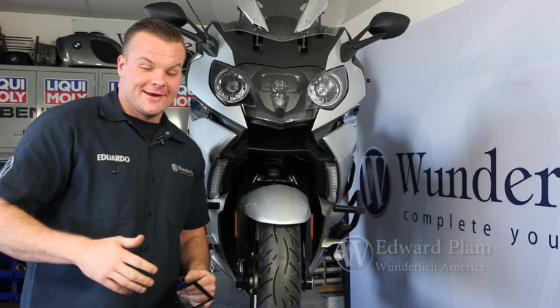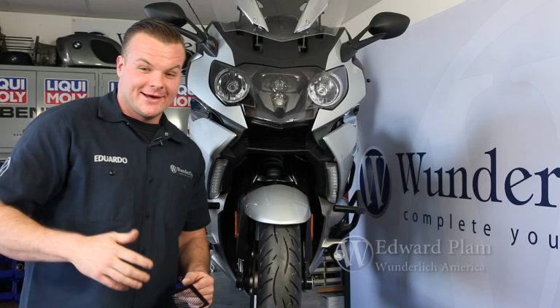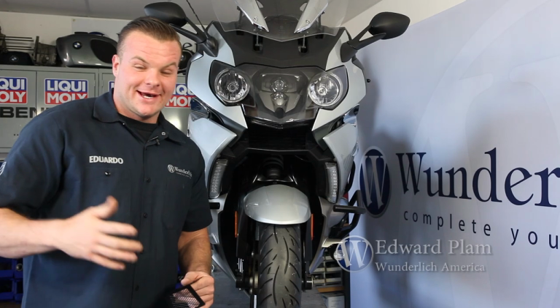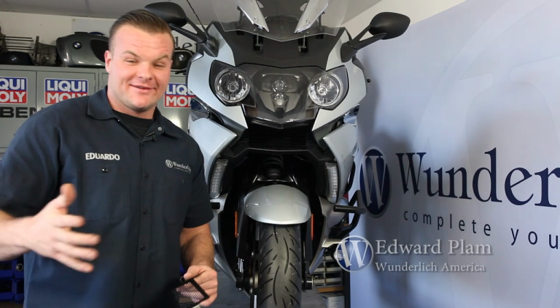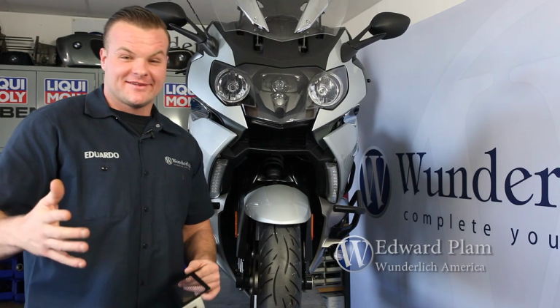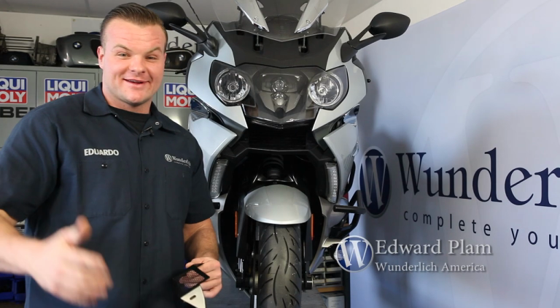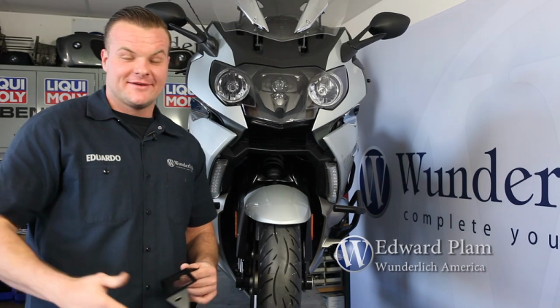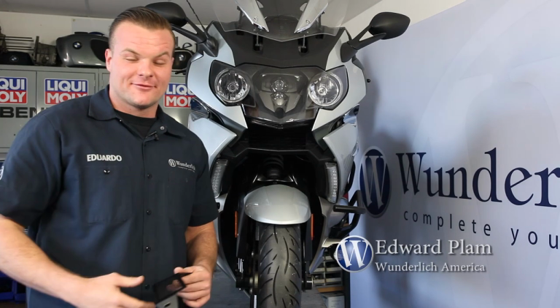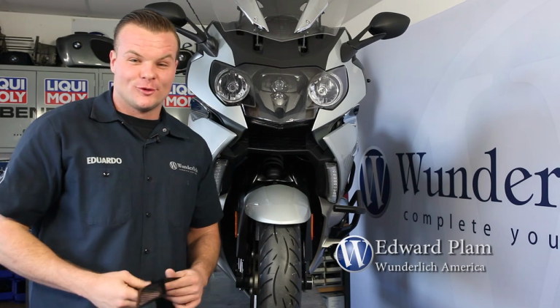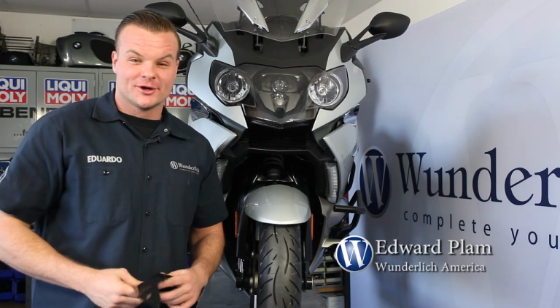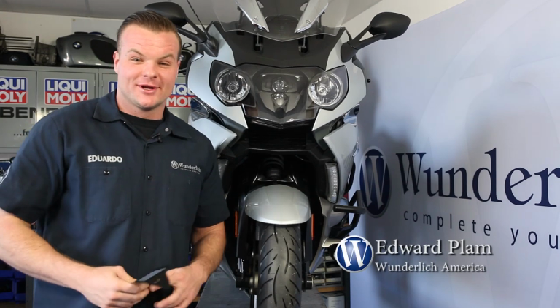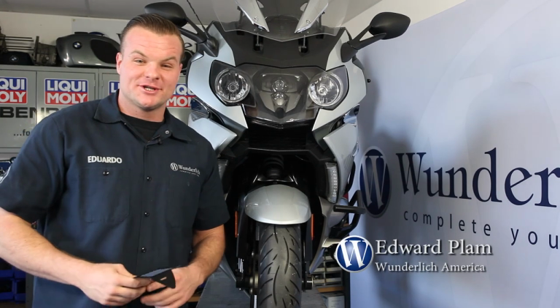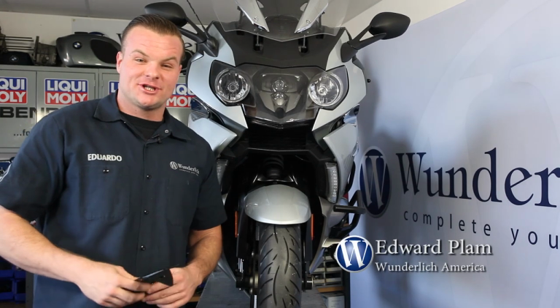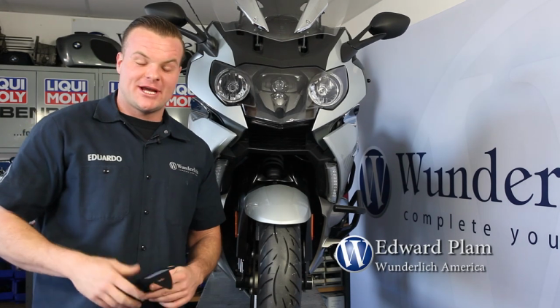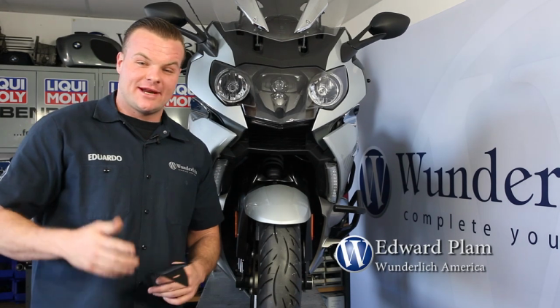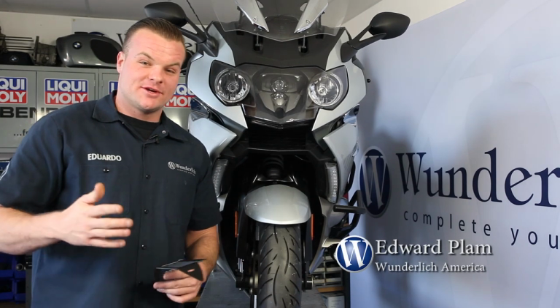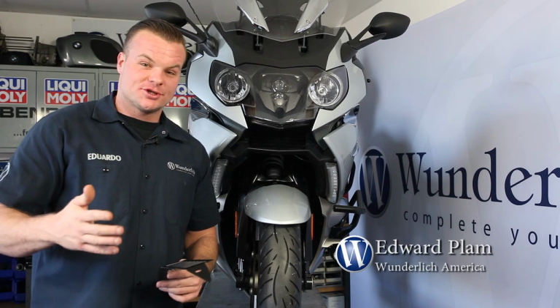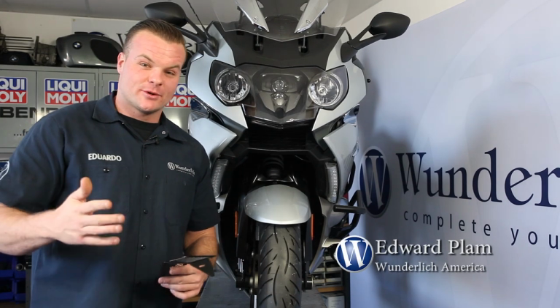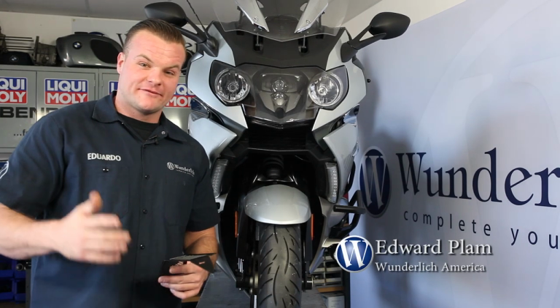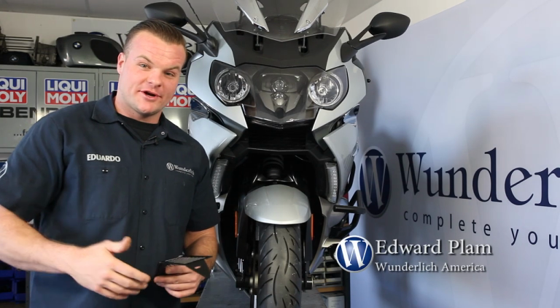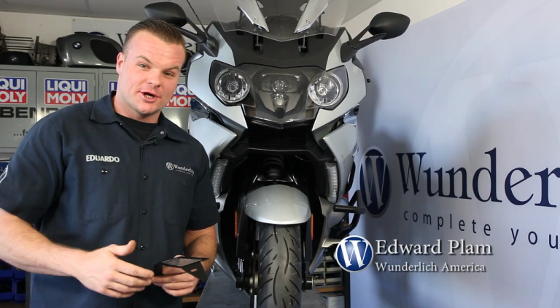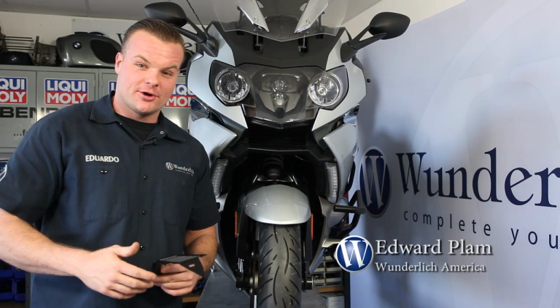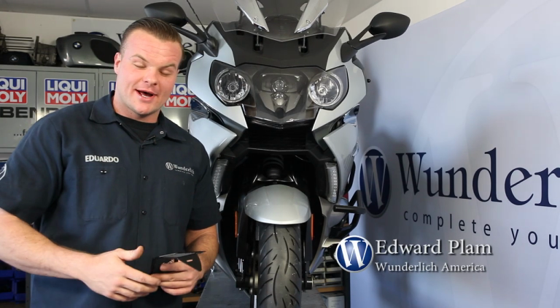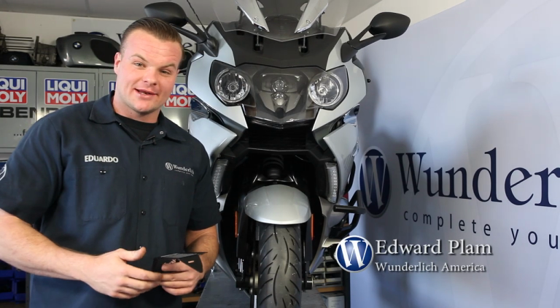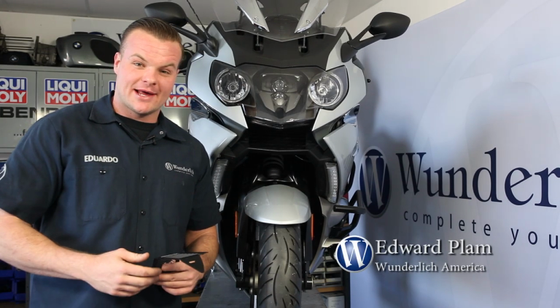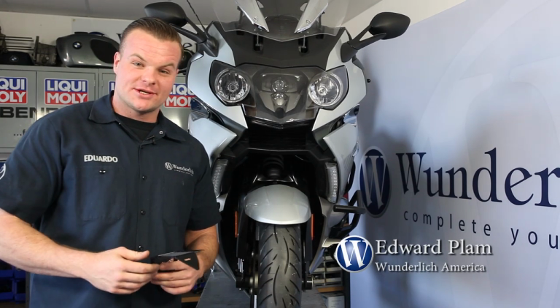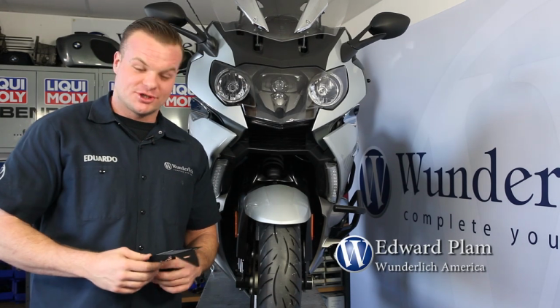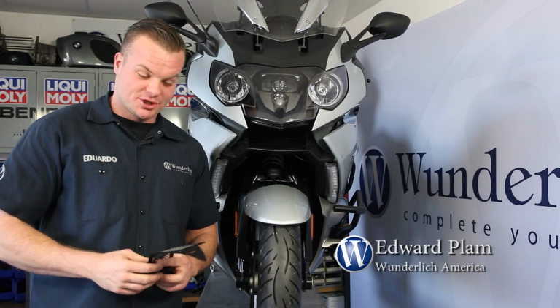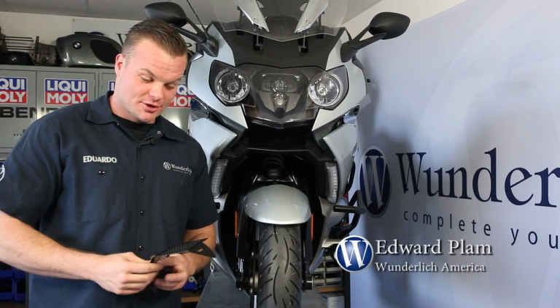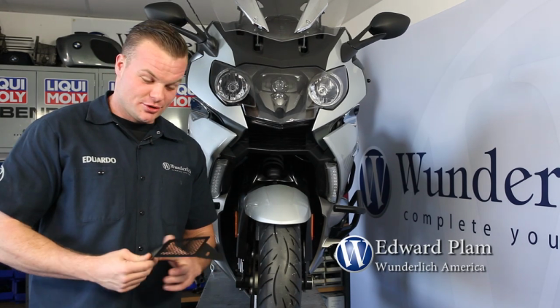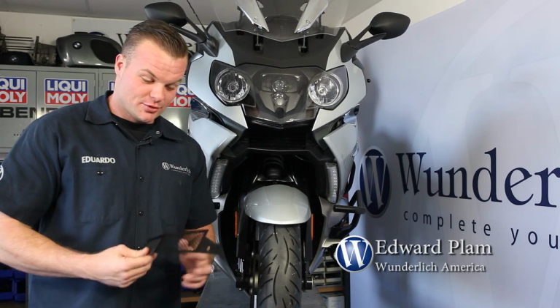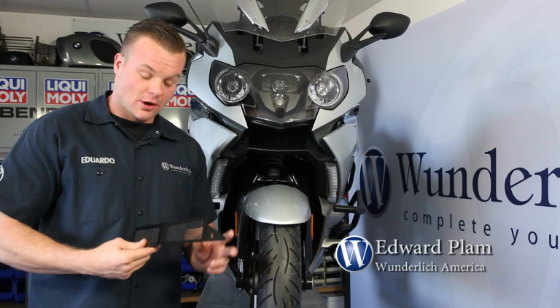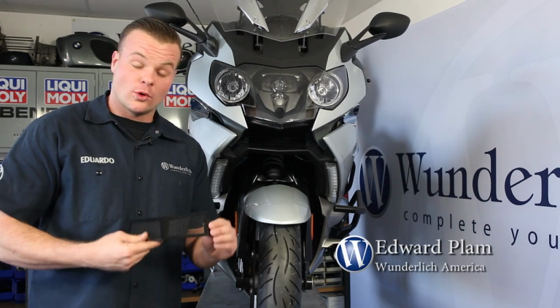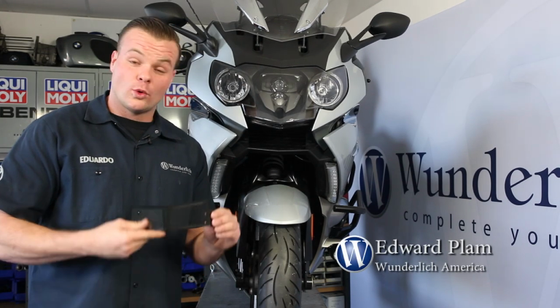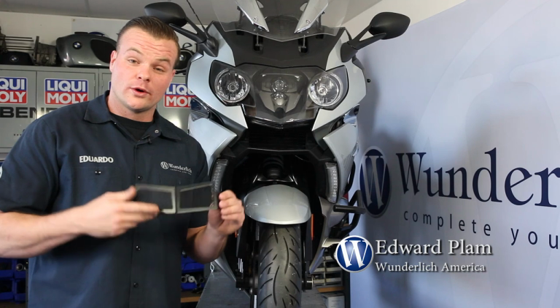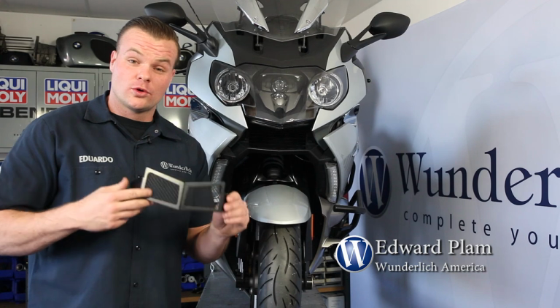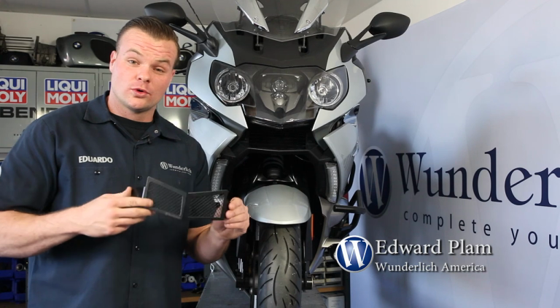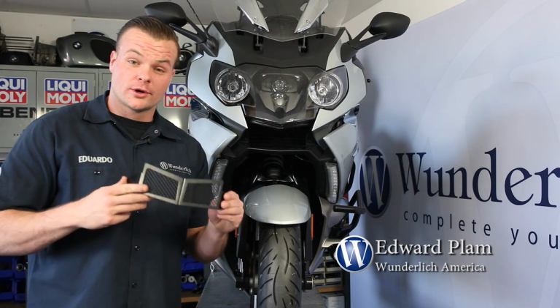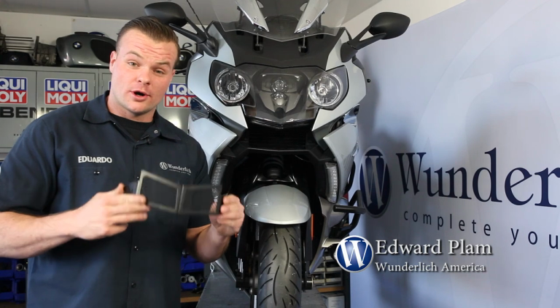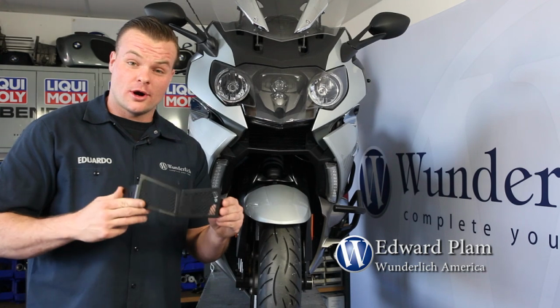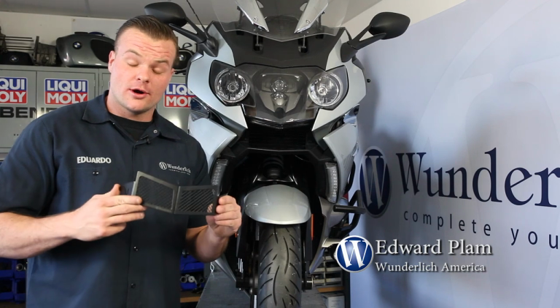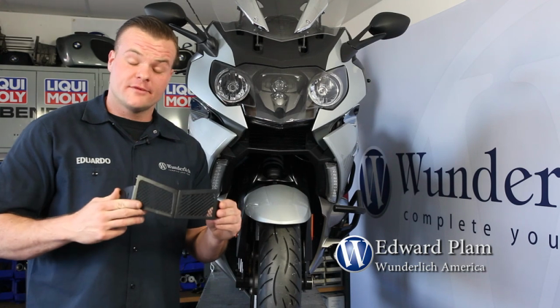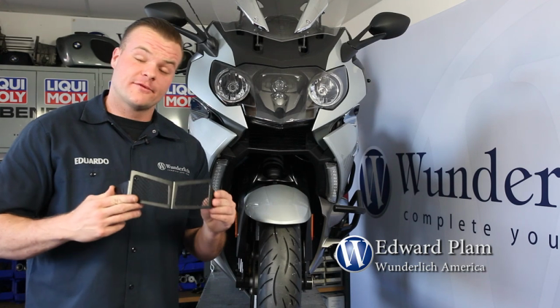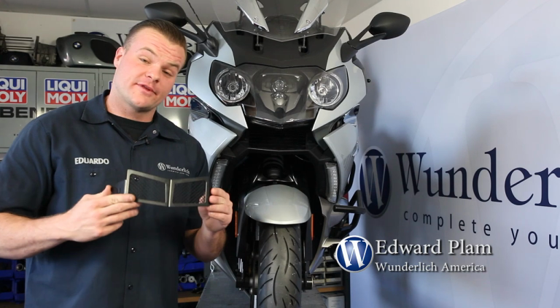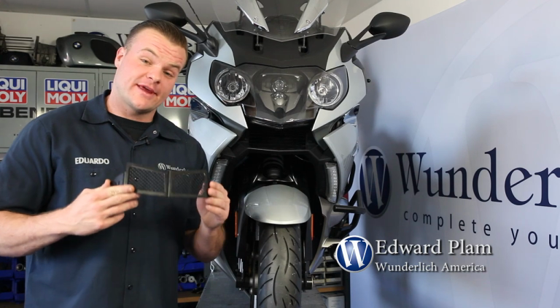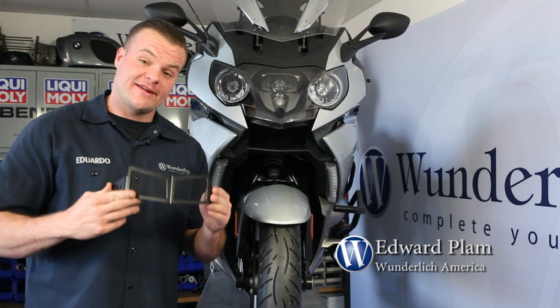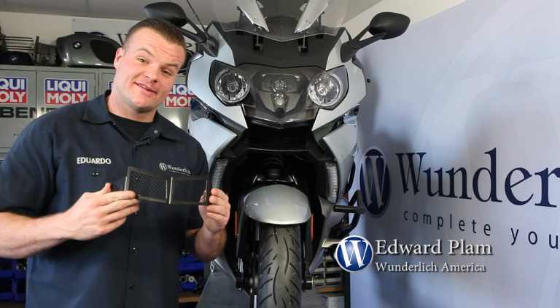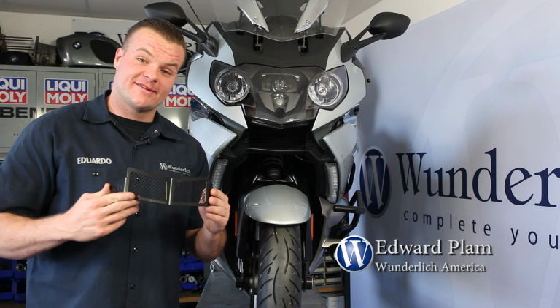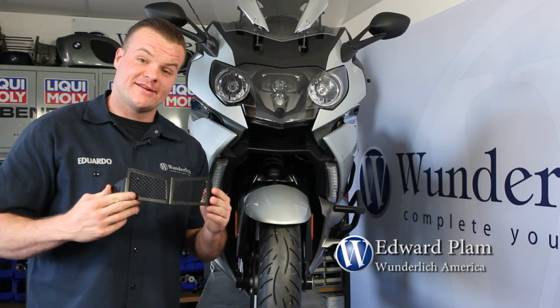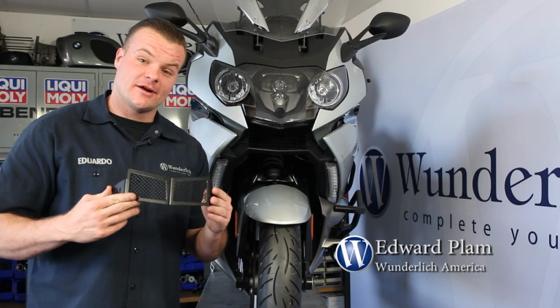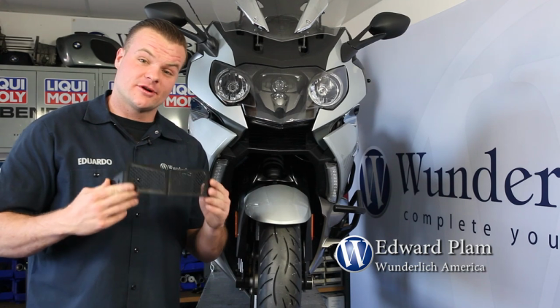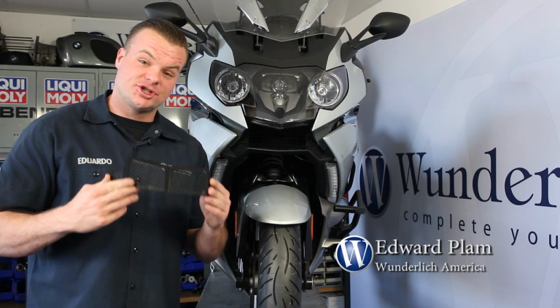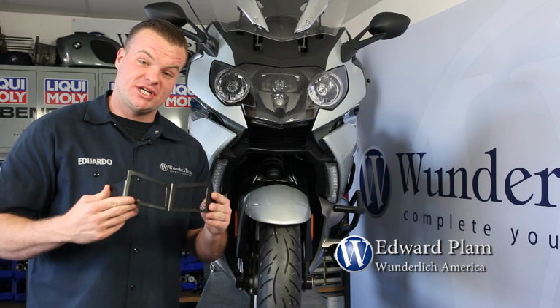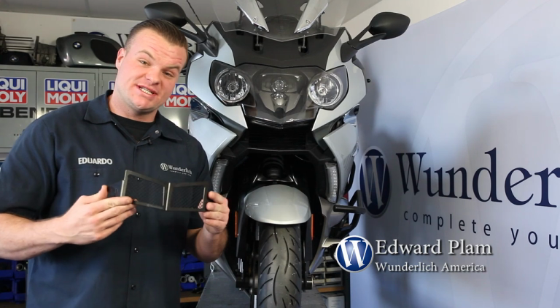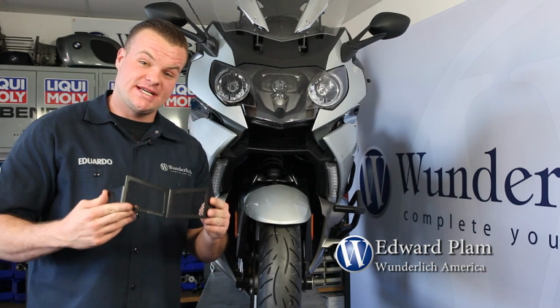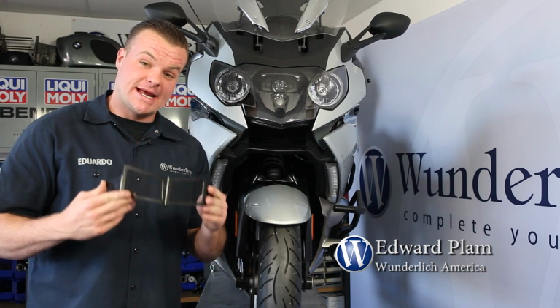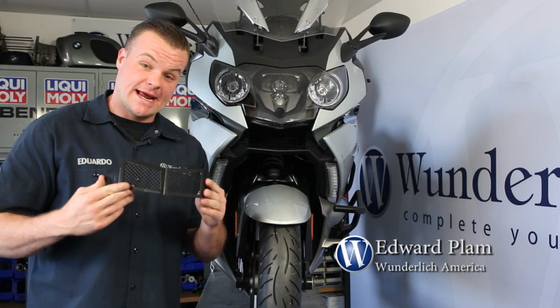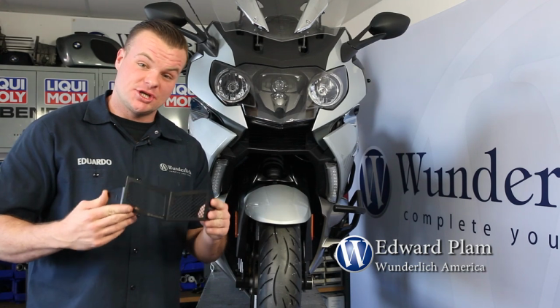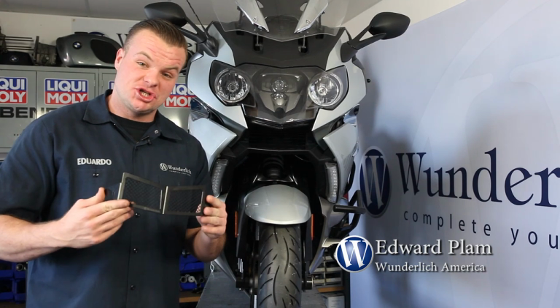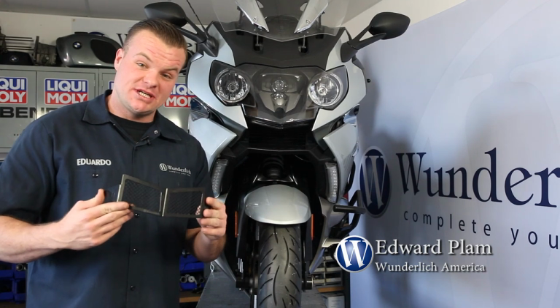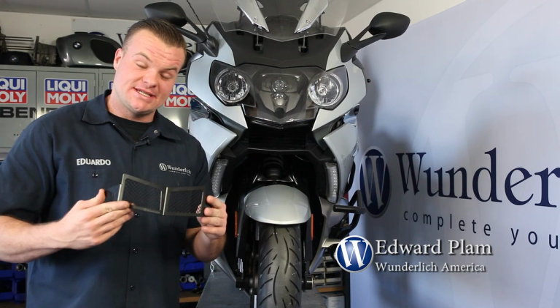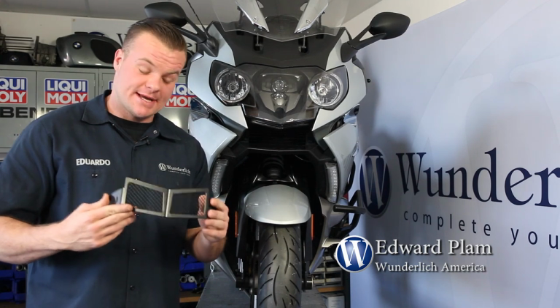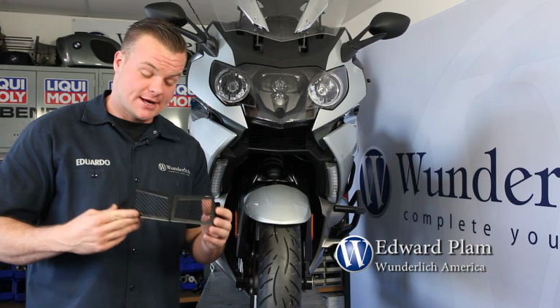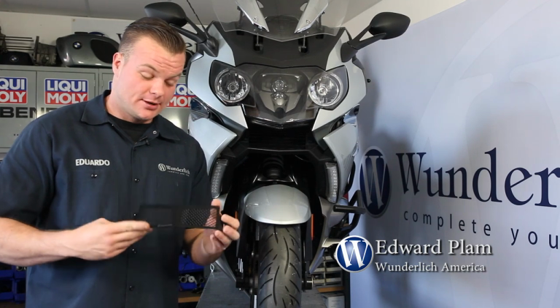Hey, this is Eddie from Wunderlish, and in this short video I'd like to show you our oil cooler guard for the K1600GT and GTL.